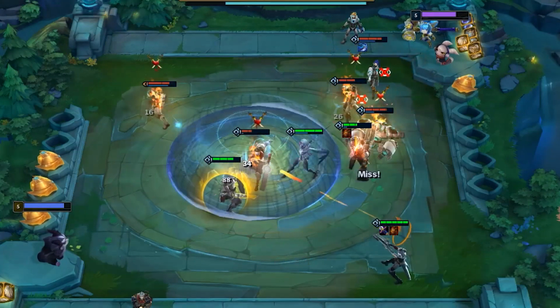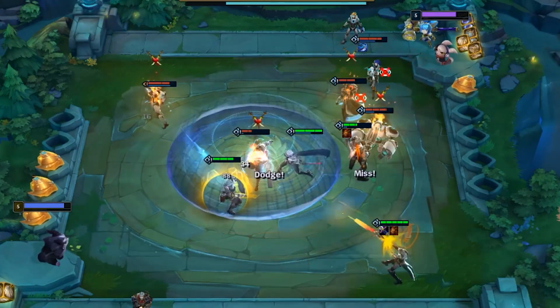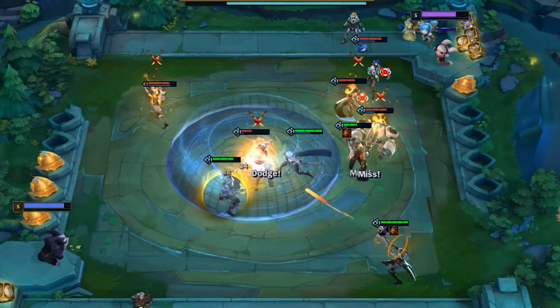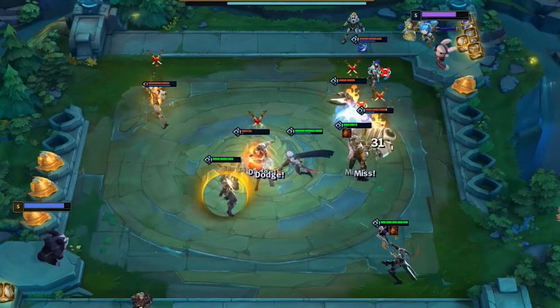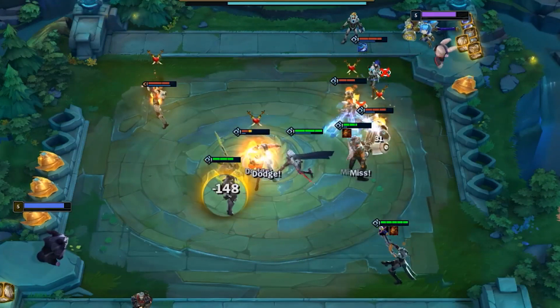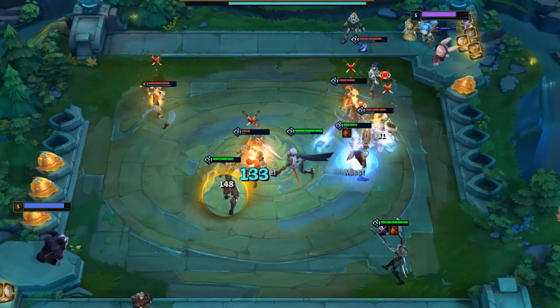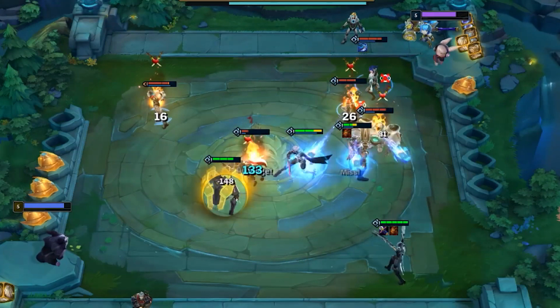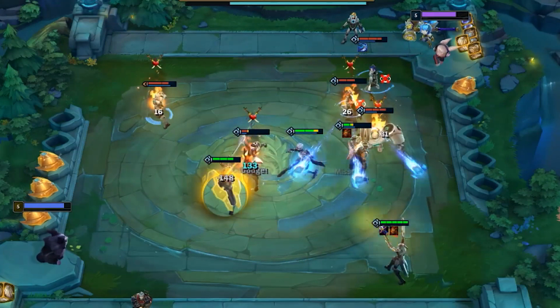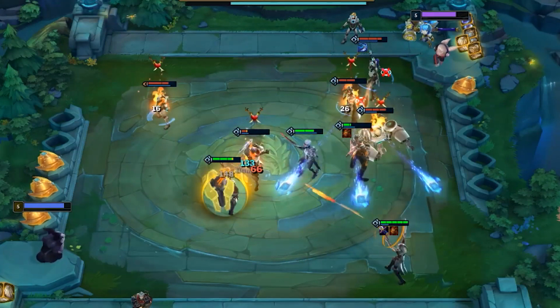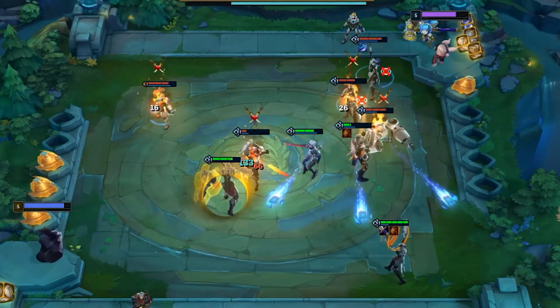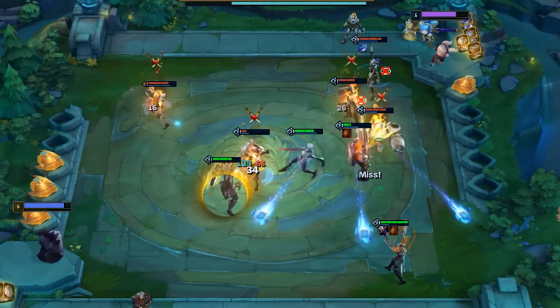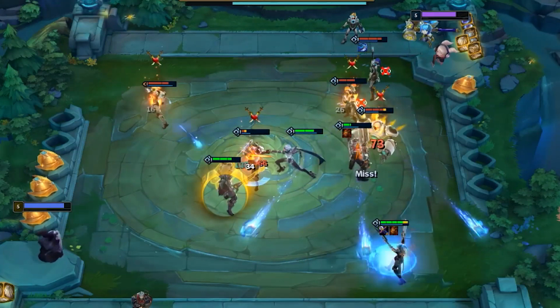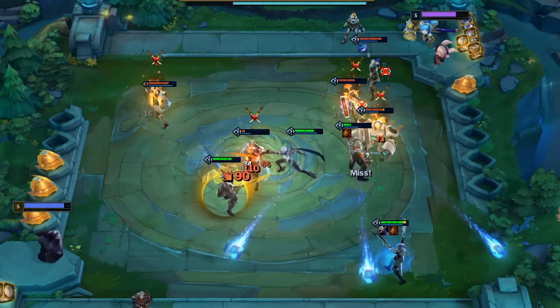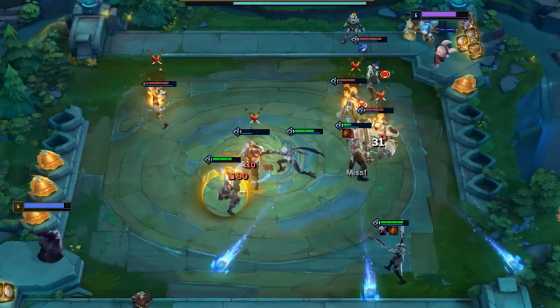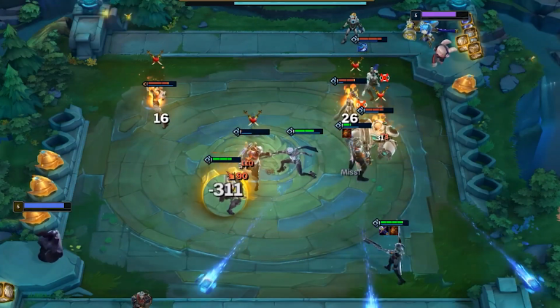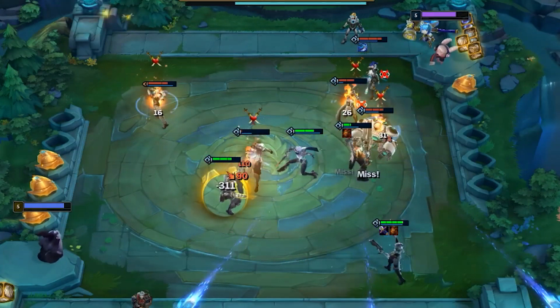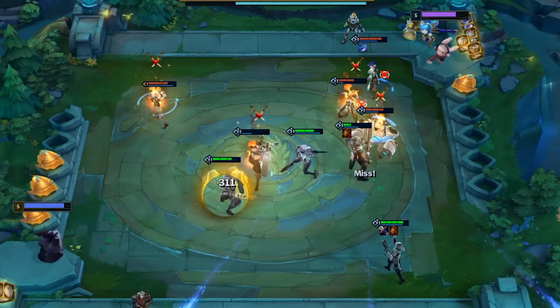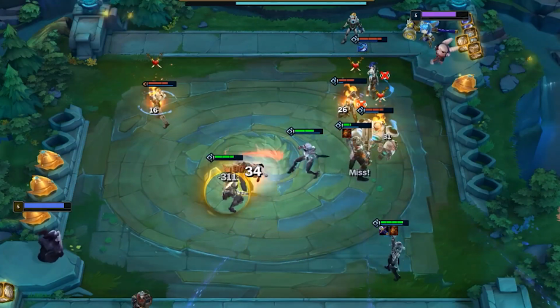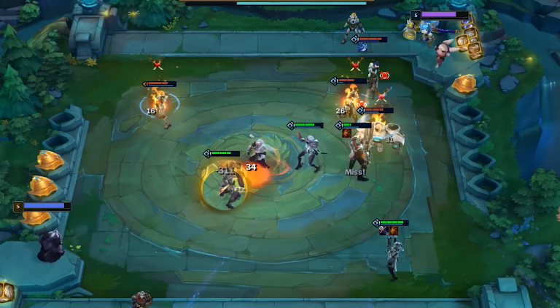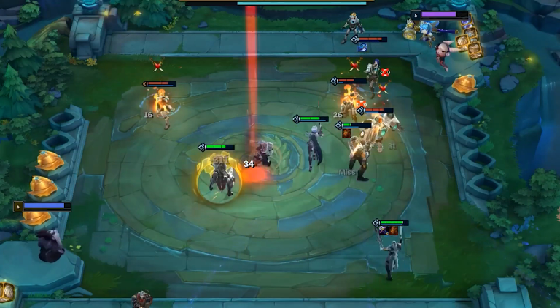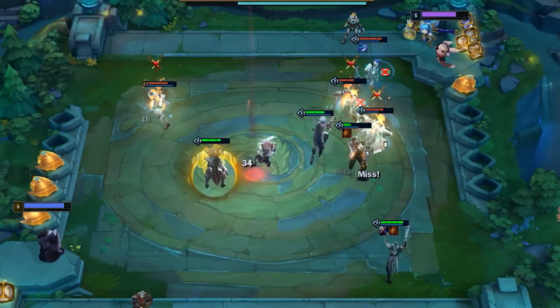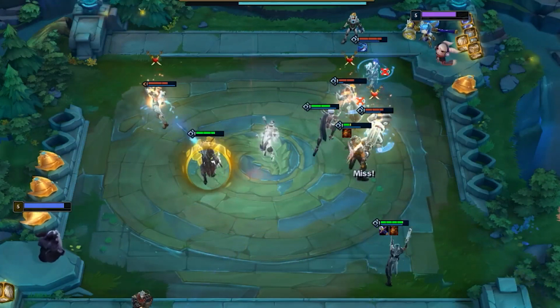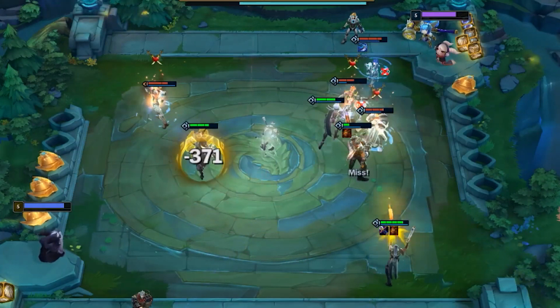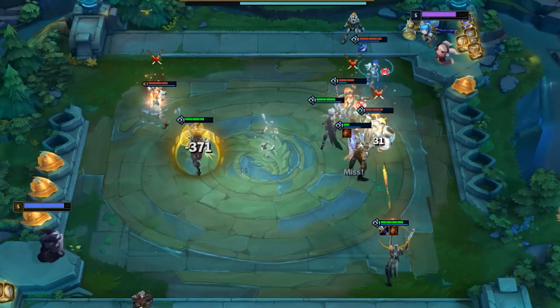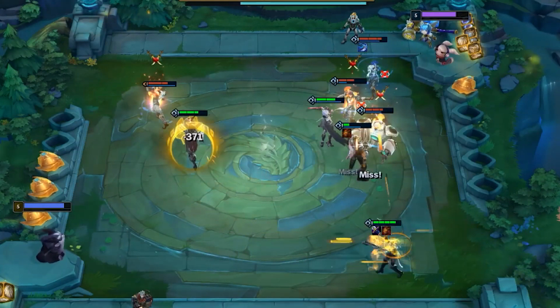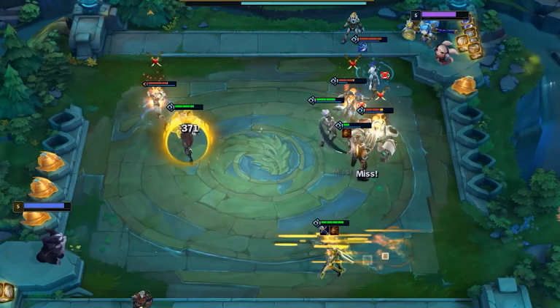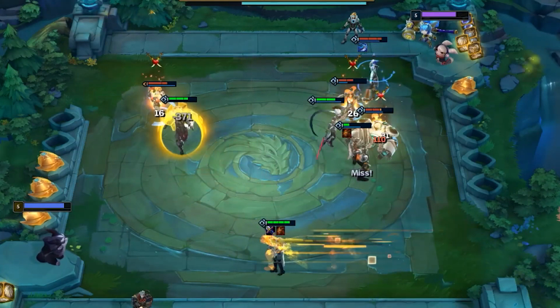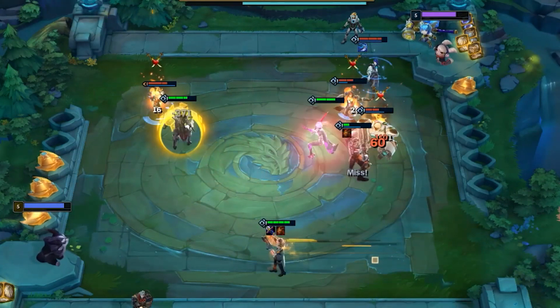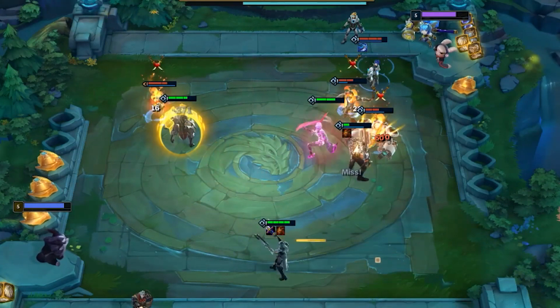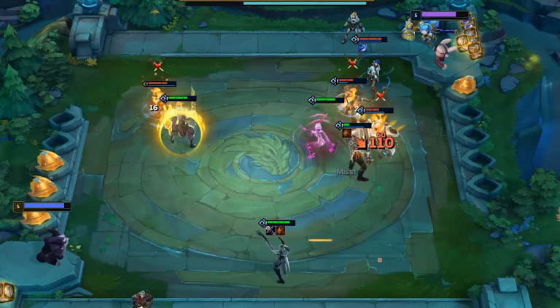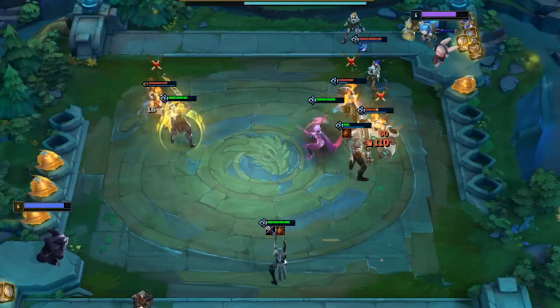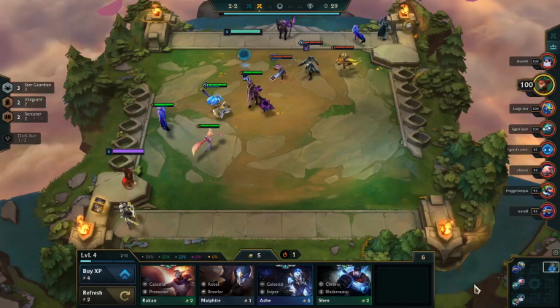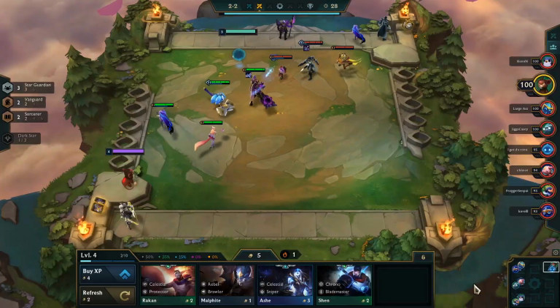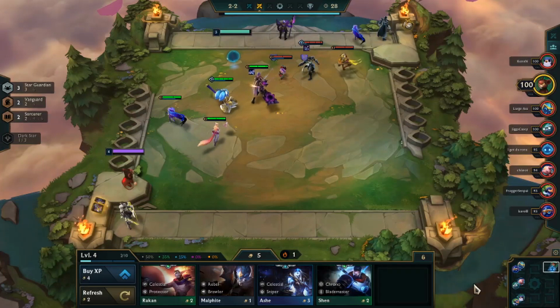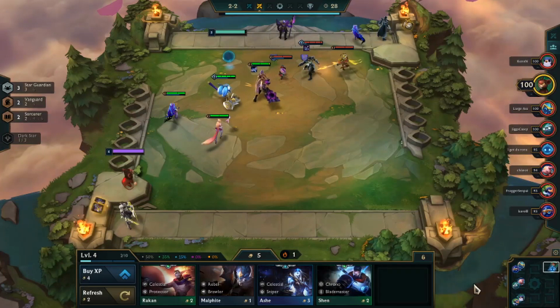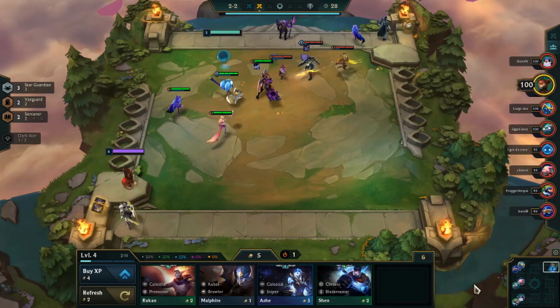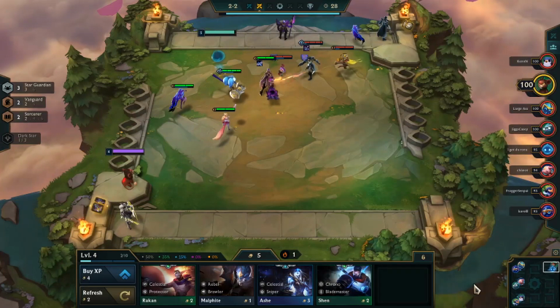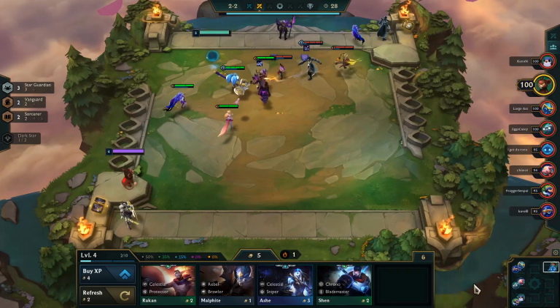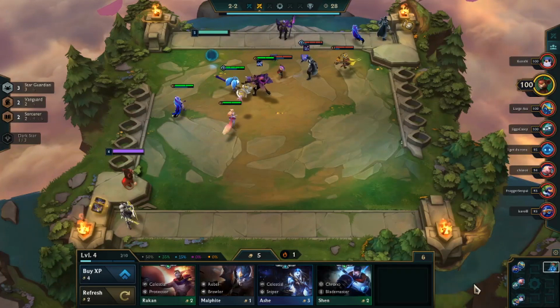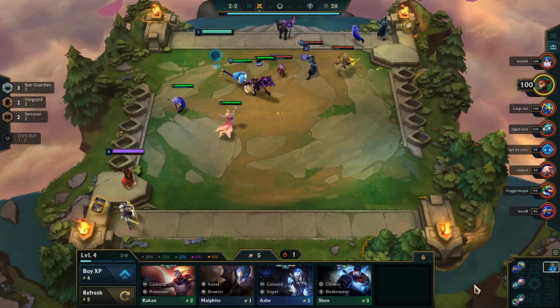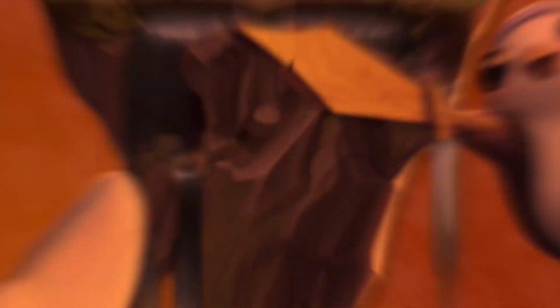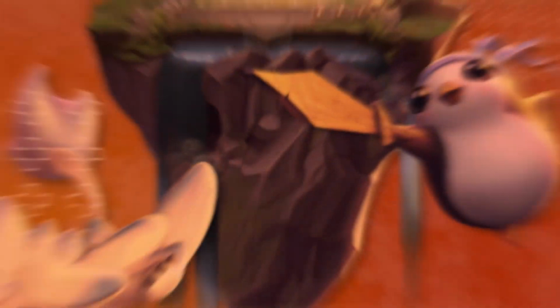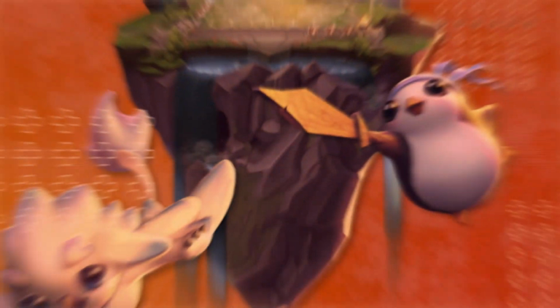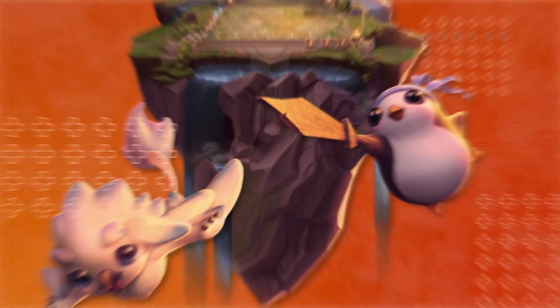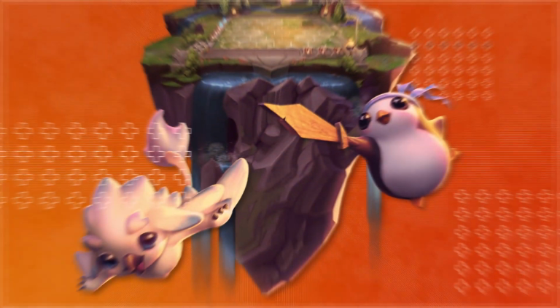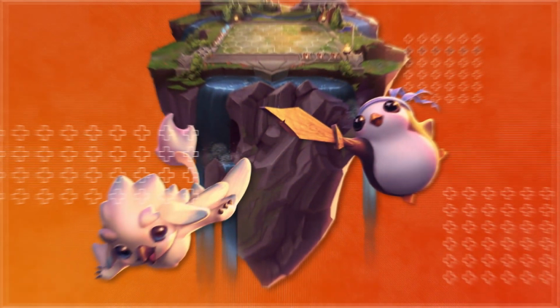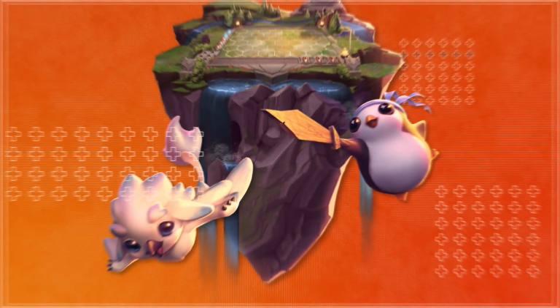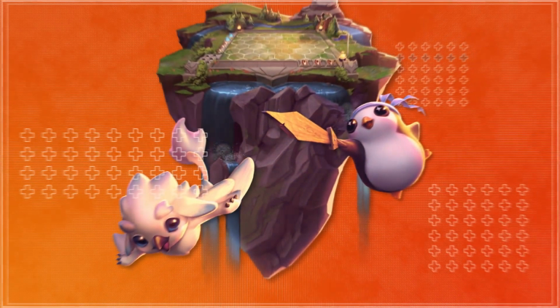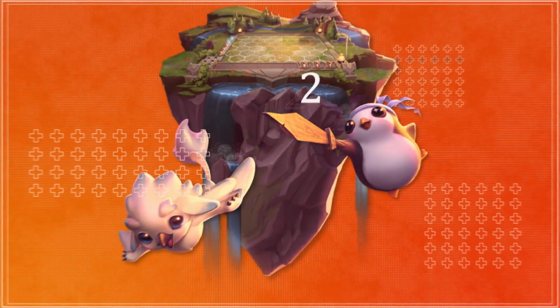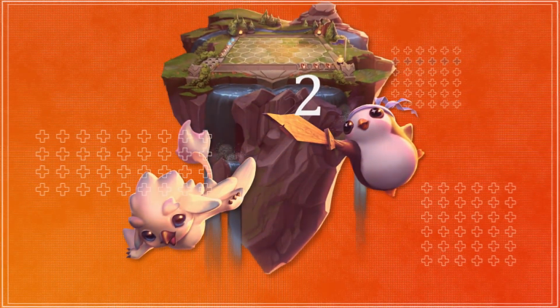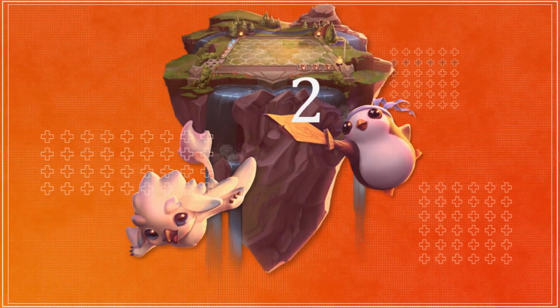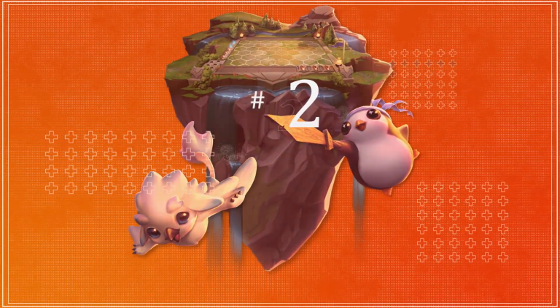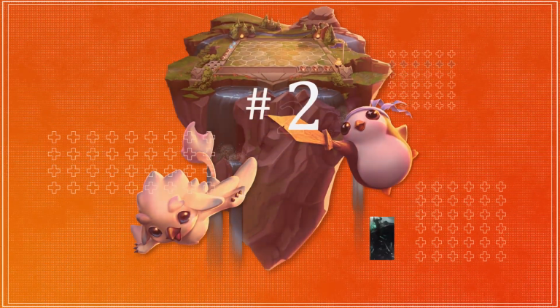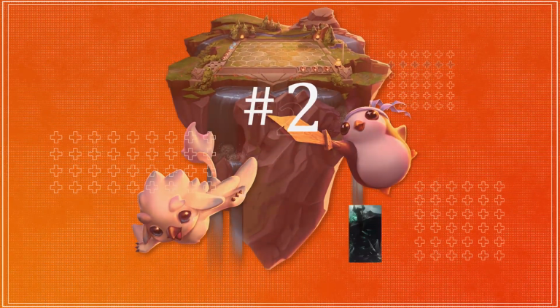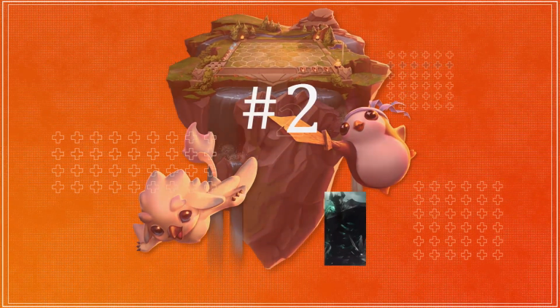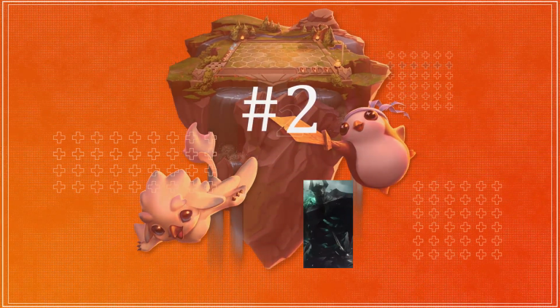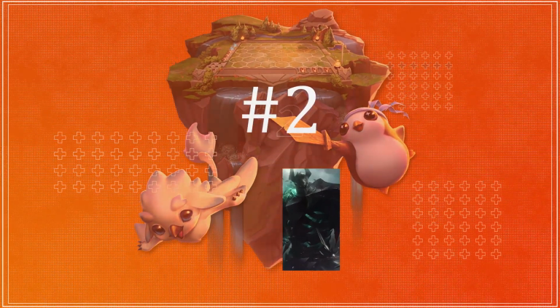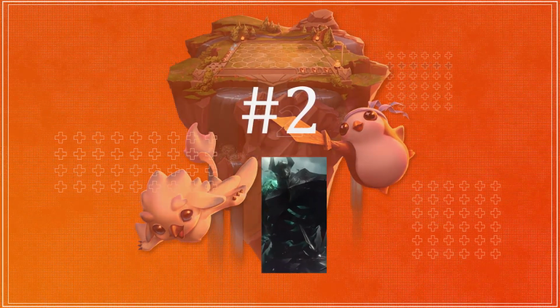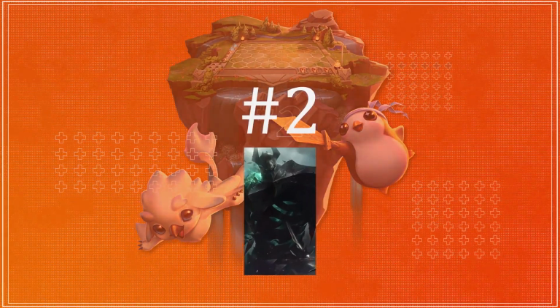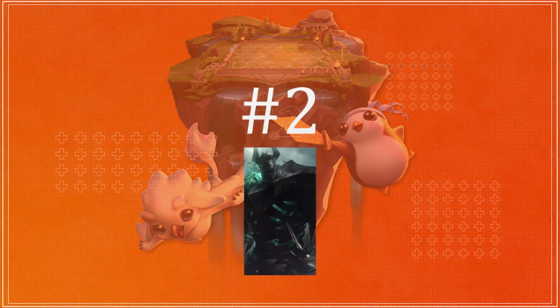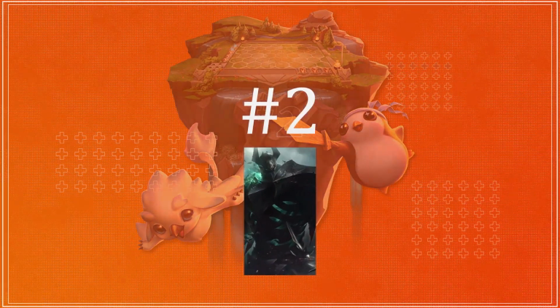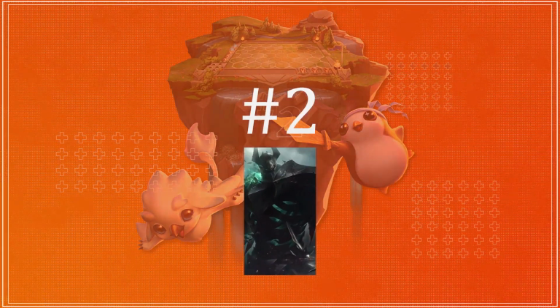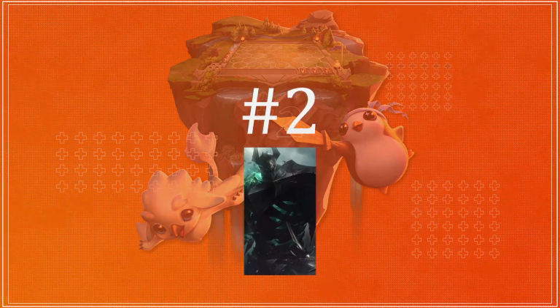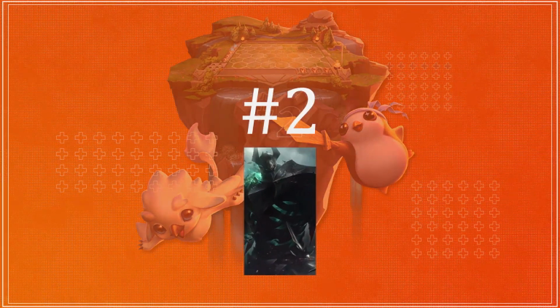He also has insanely strong traits with Cybernetic and Blaster, and he uses items like Red Buff effectively. Much like set one, Lucian has really become a staple early and mid-game carry this meta.